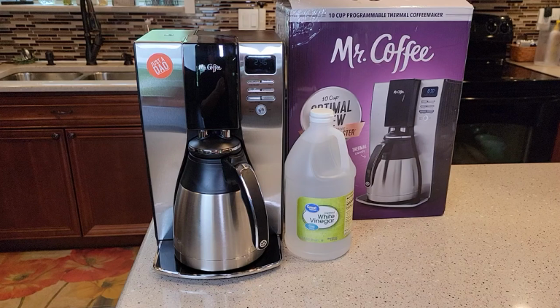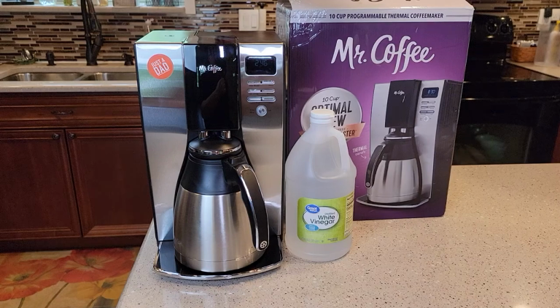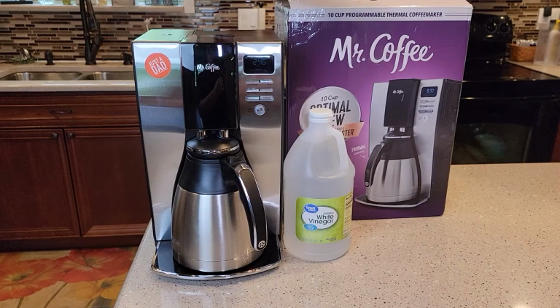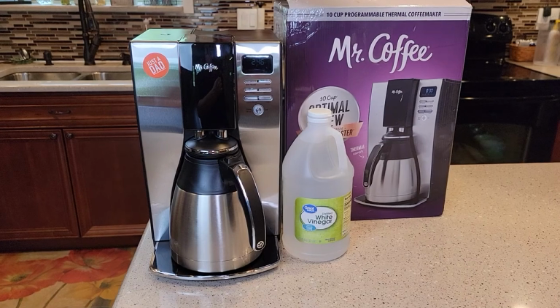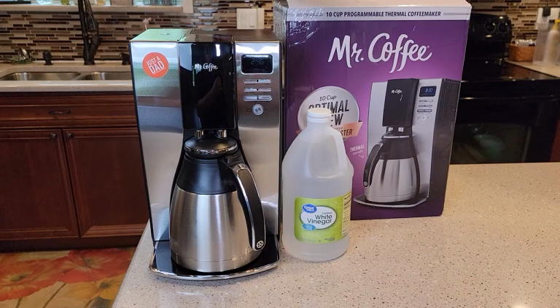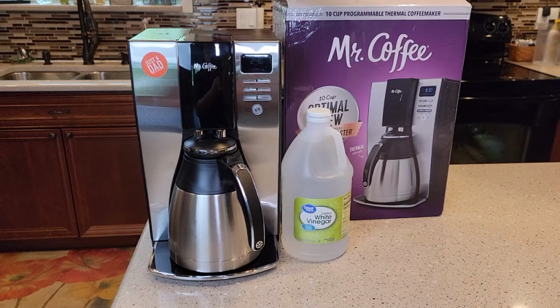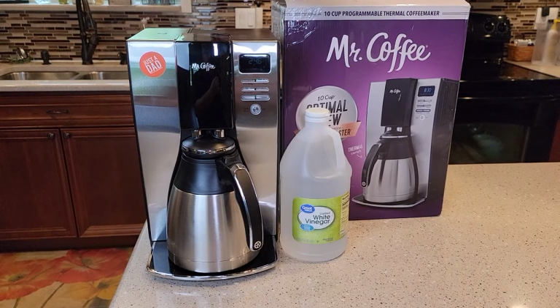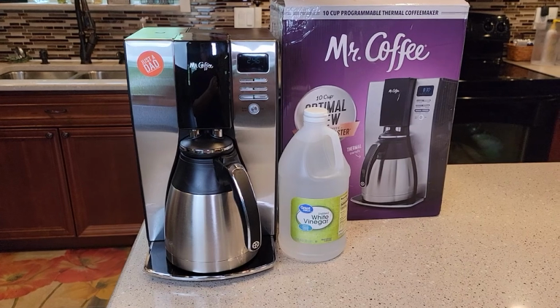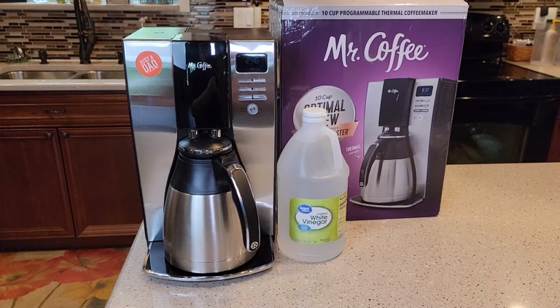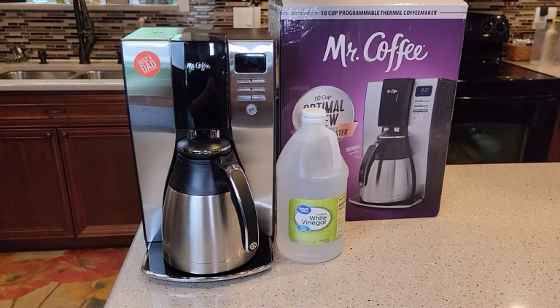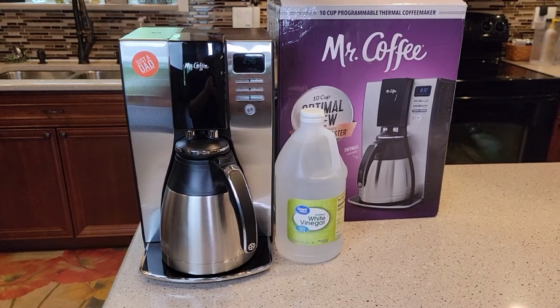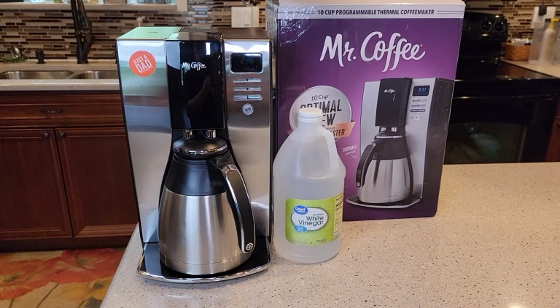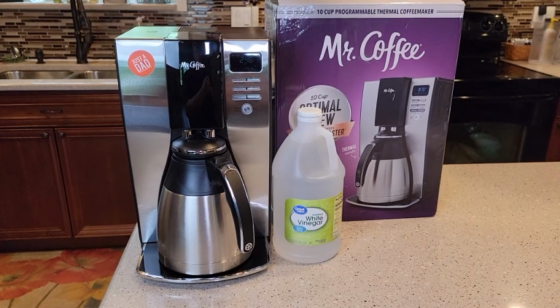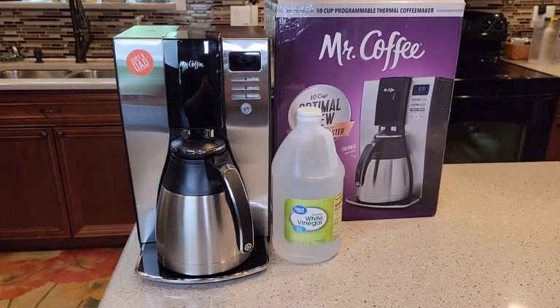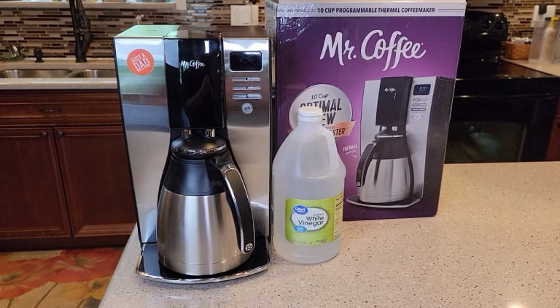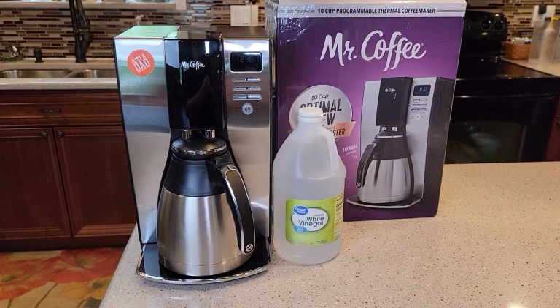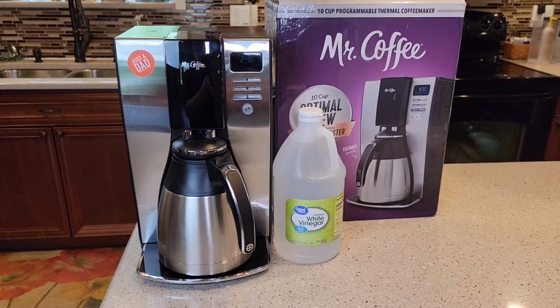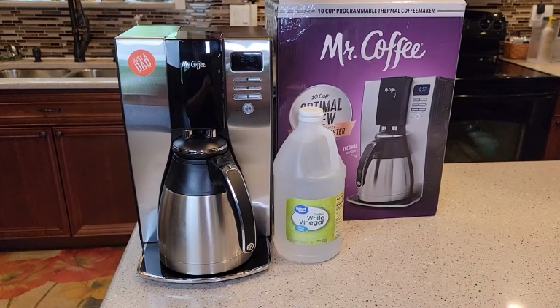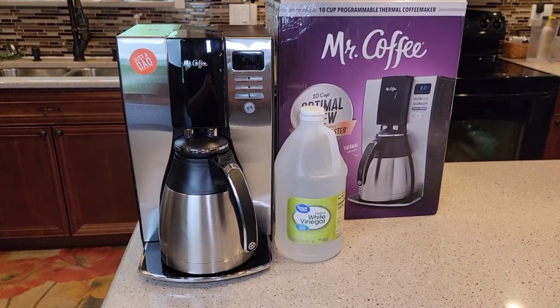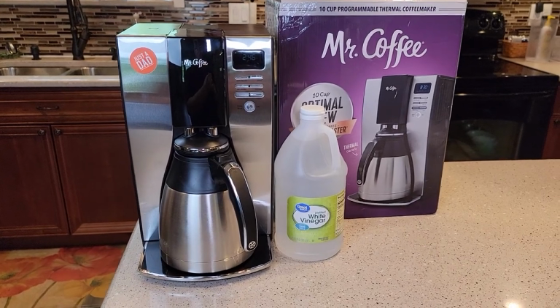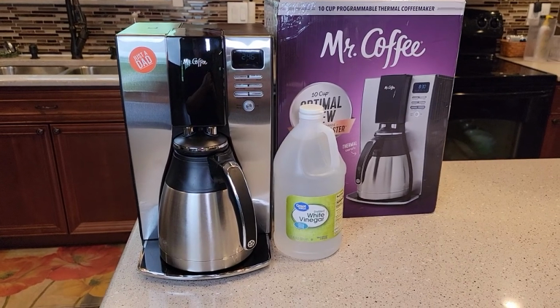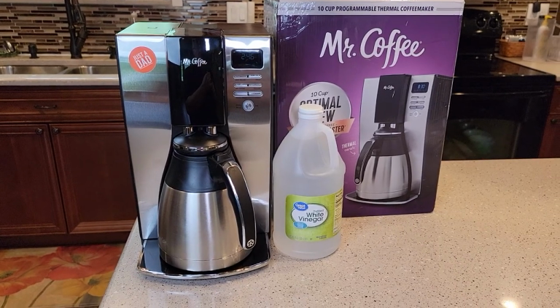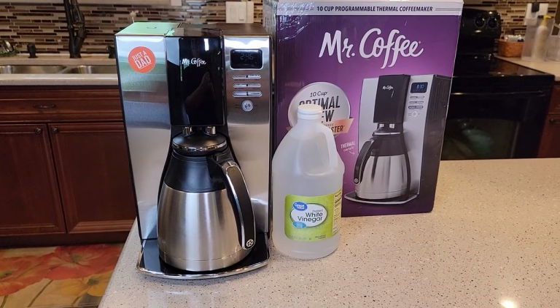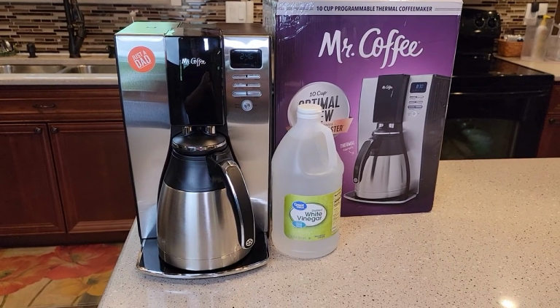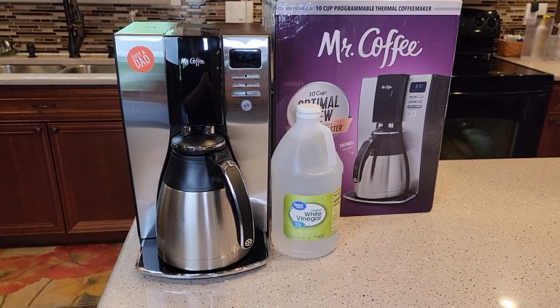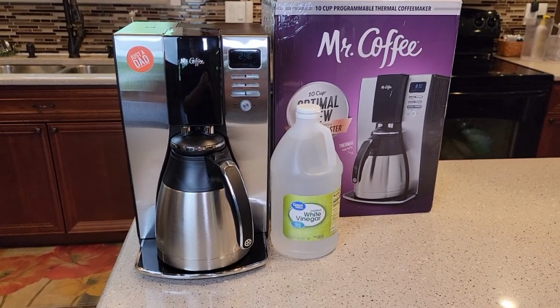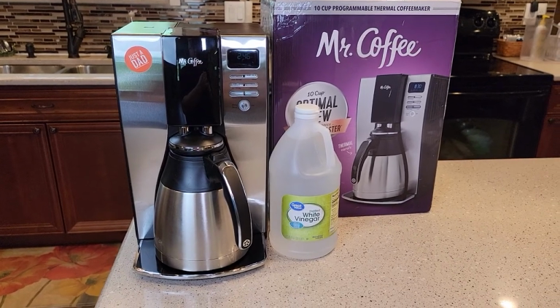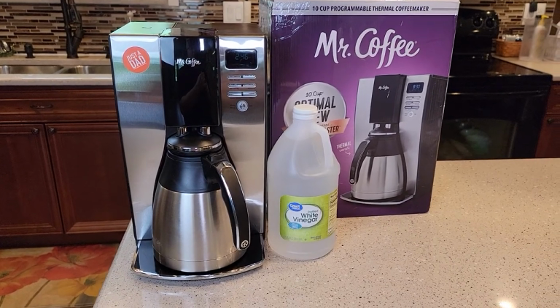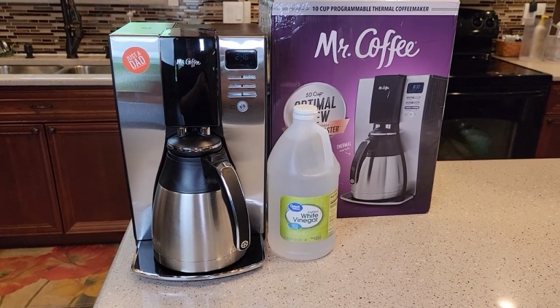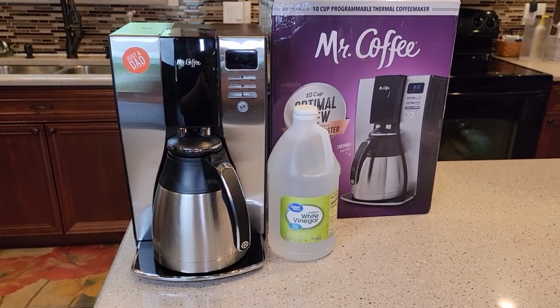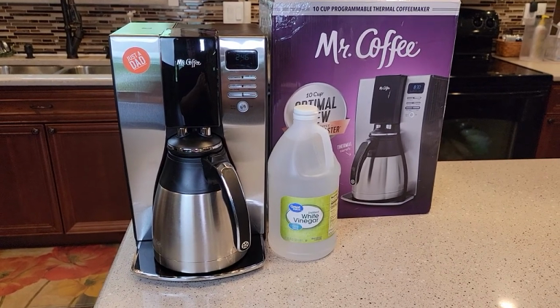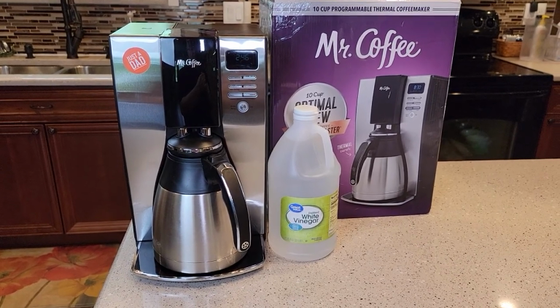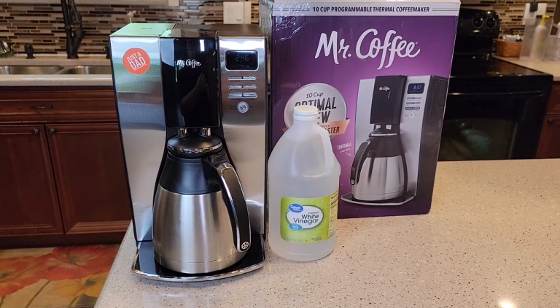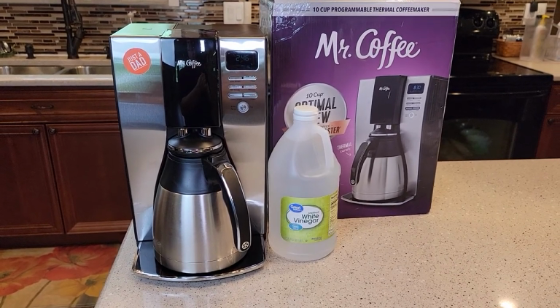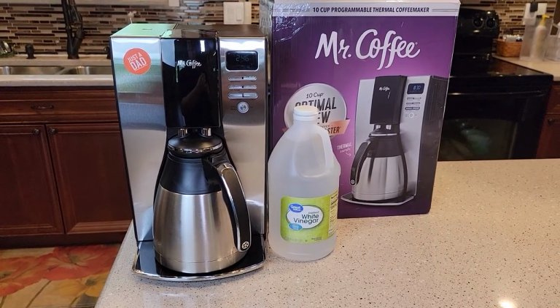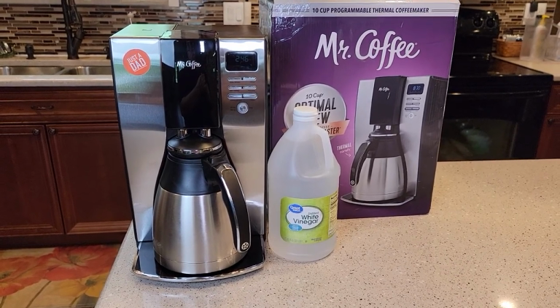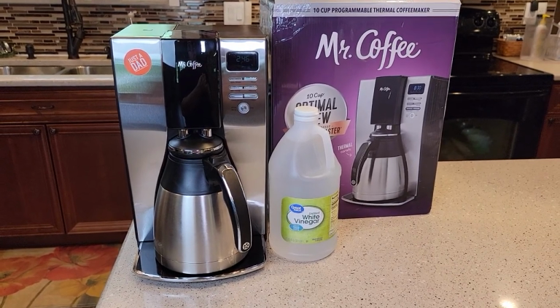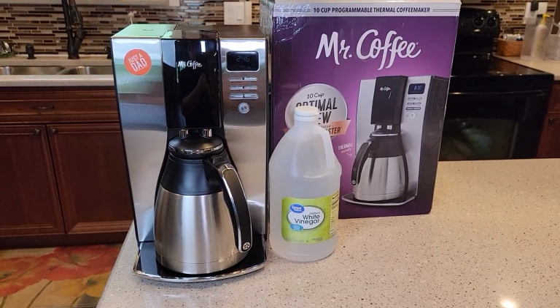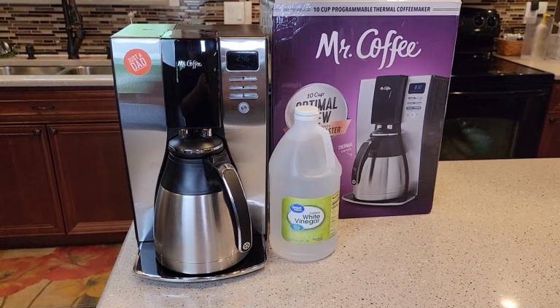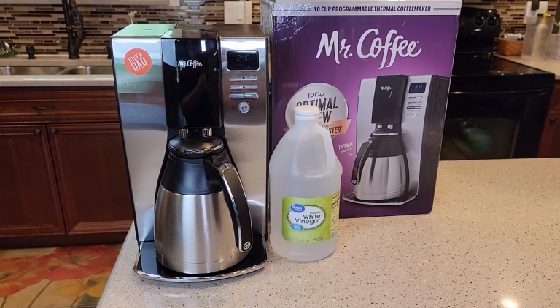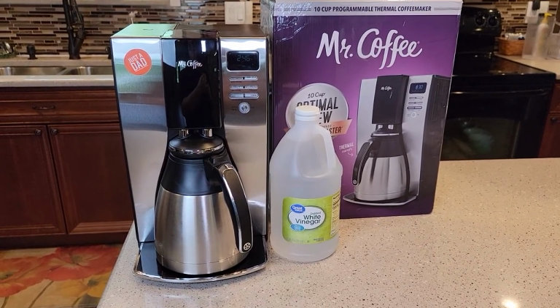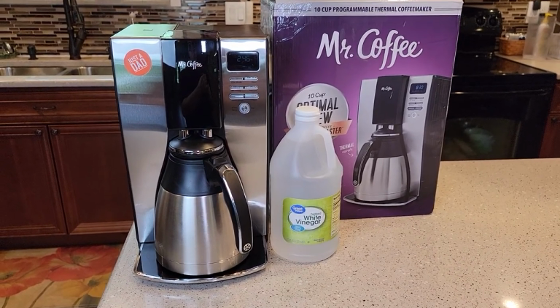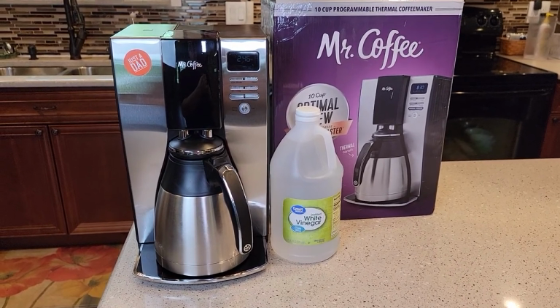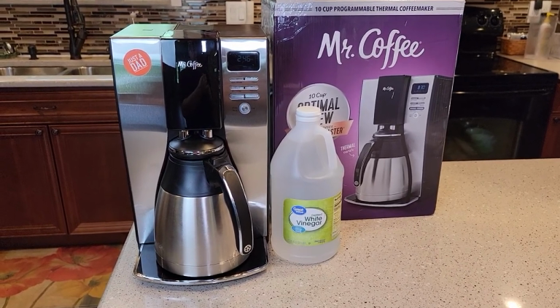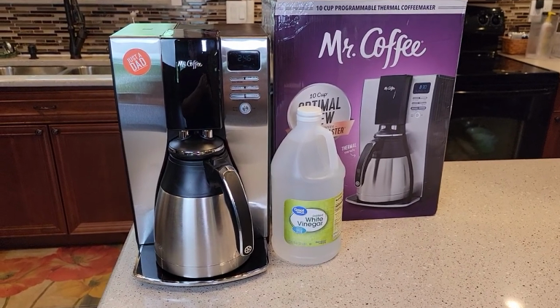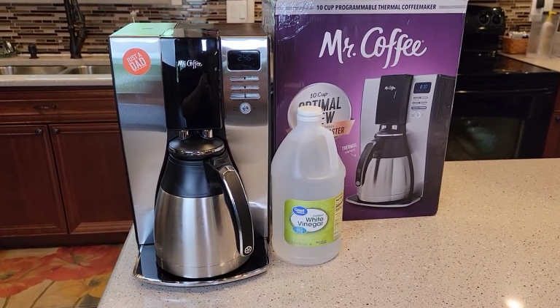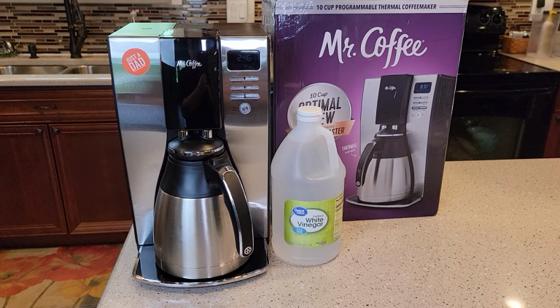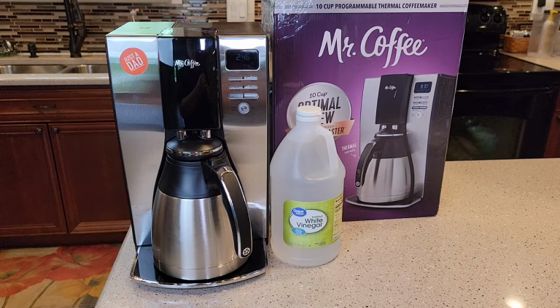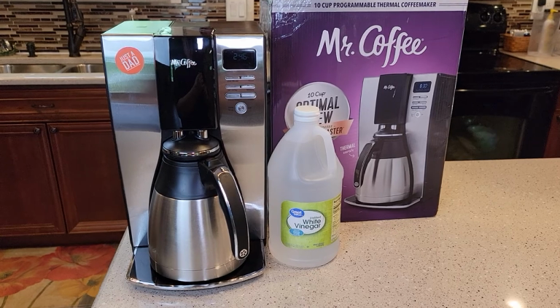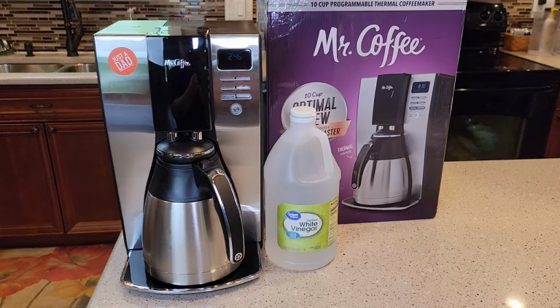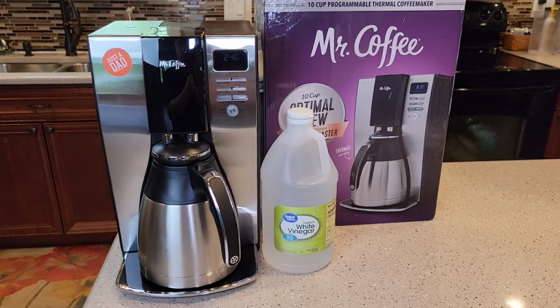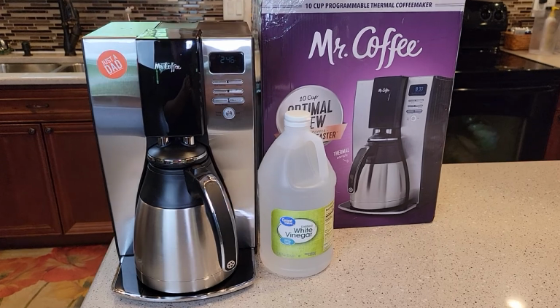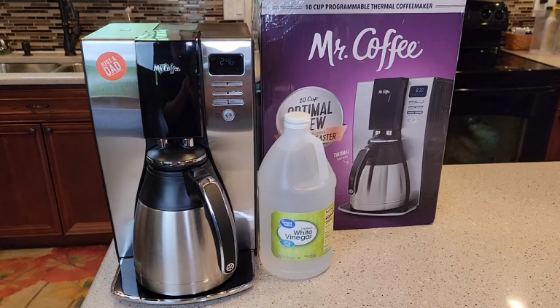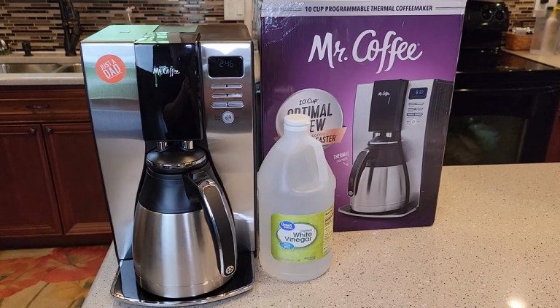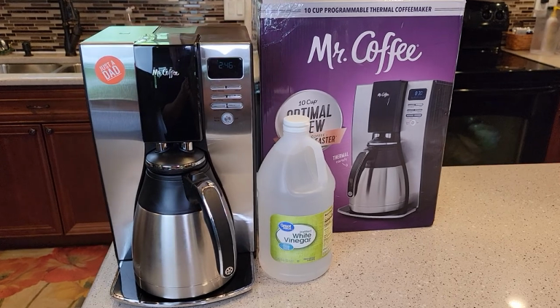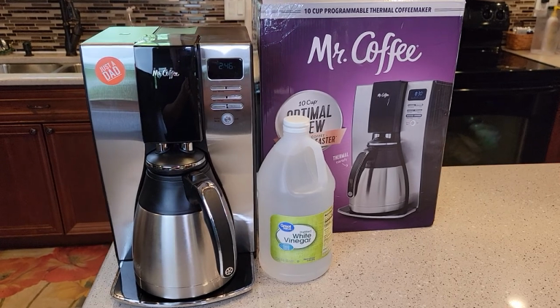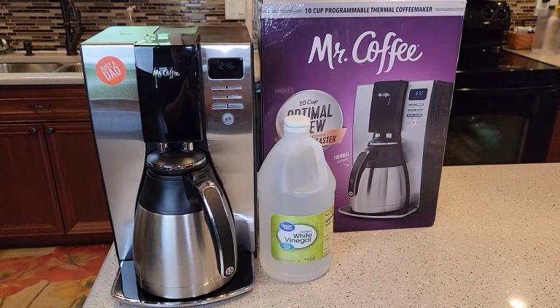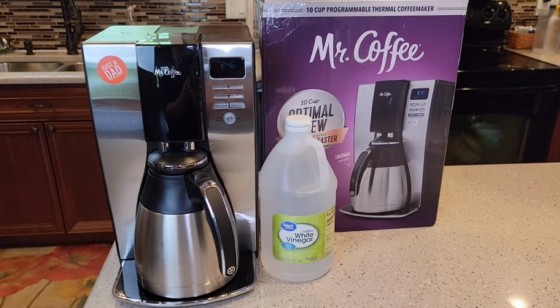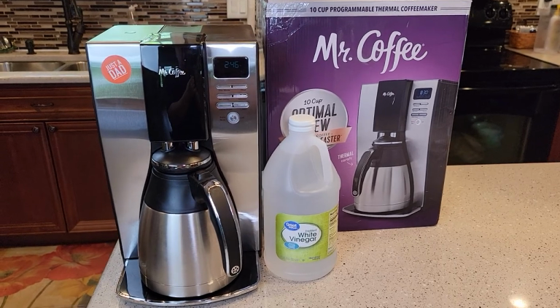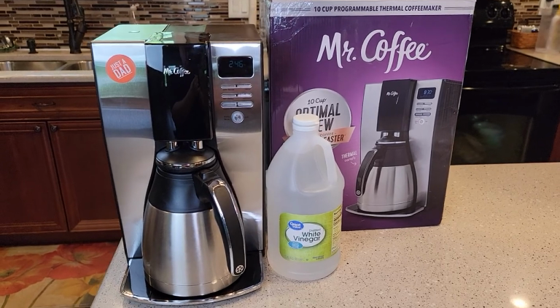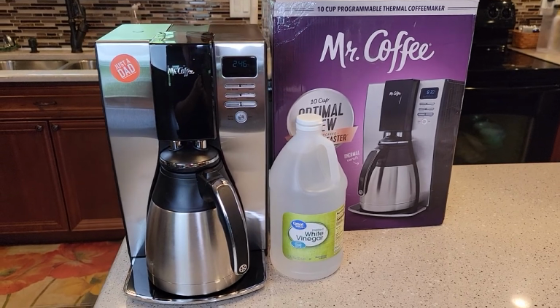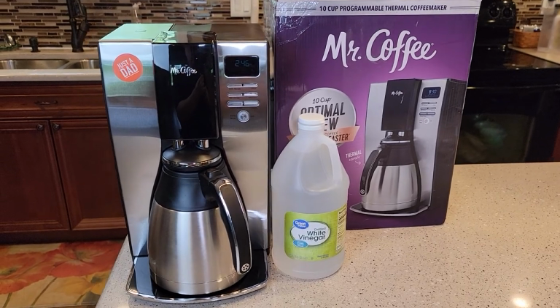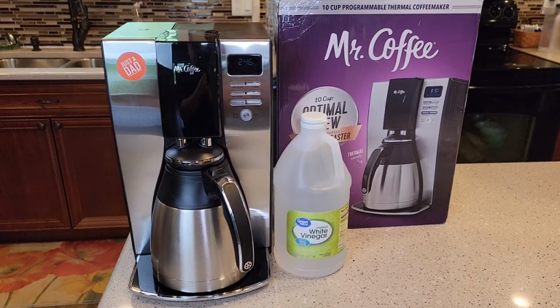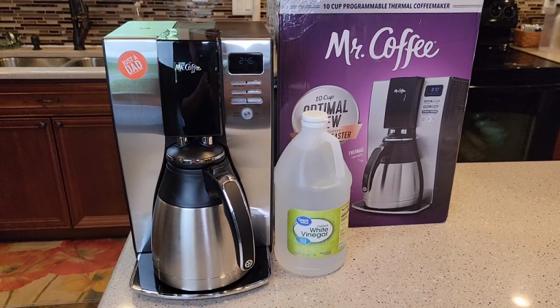Hello everyone, this is Just a Dad. Today I'm going to show you how to descale this Mr. Coffee 10 Cup Optimal Brew Coffee Maker.